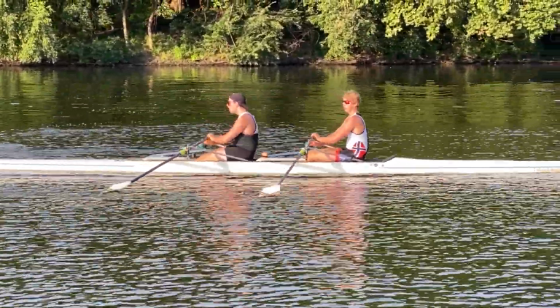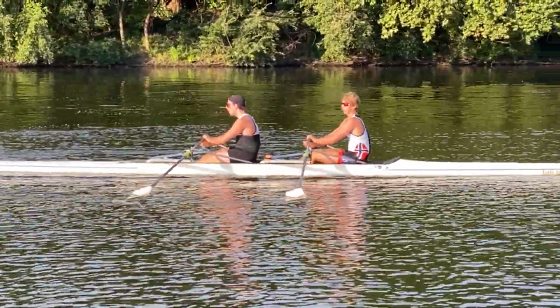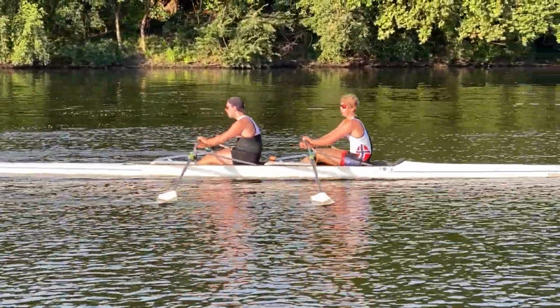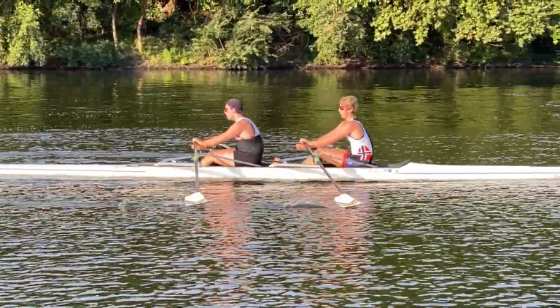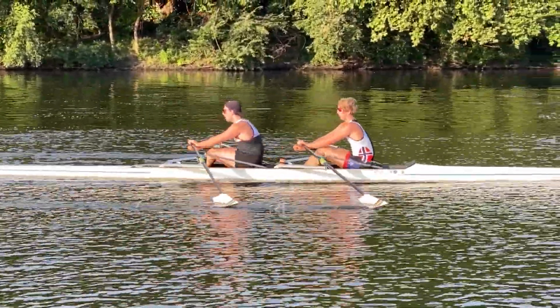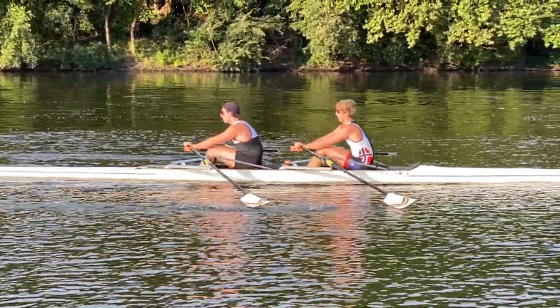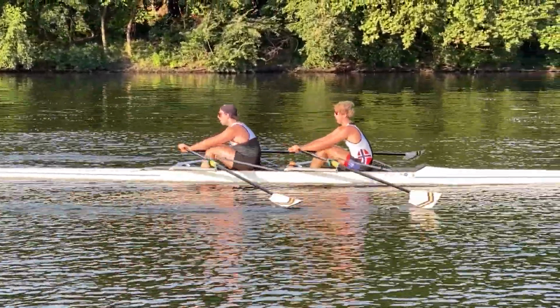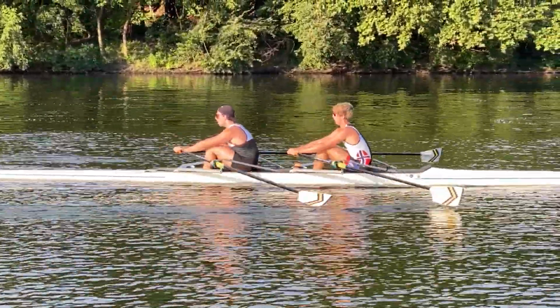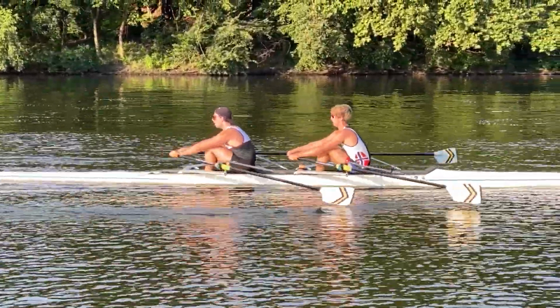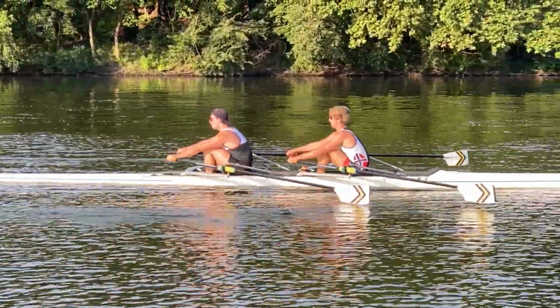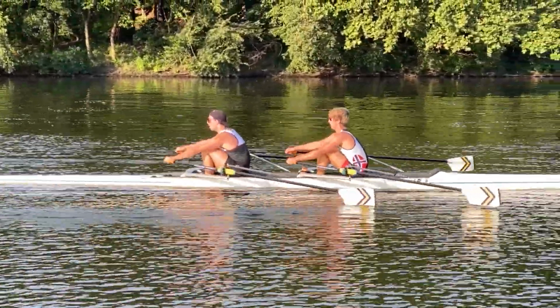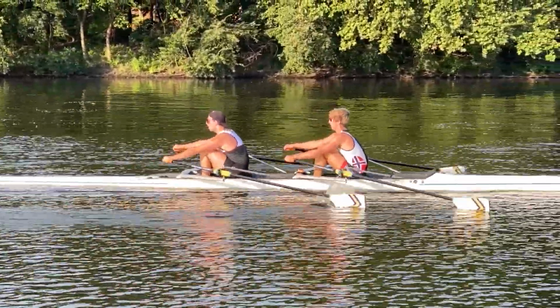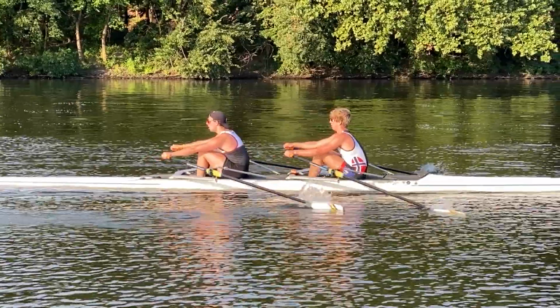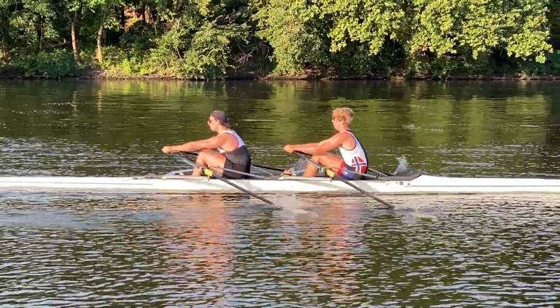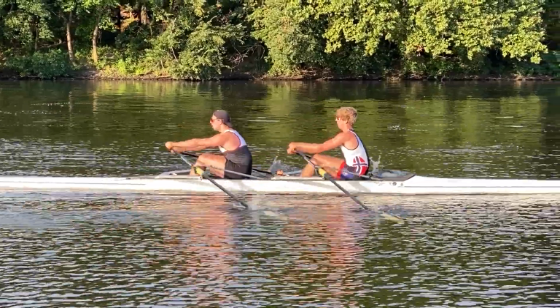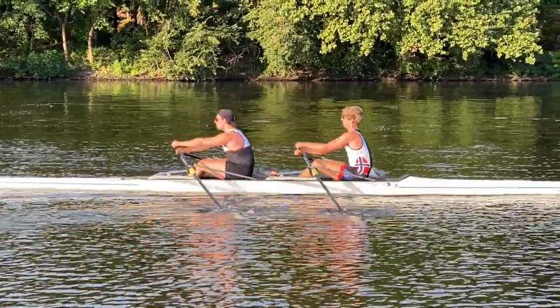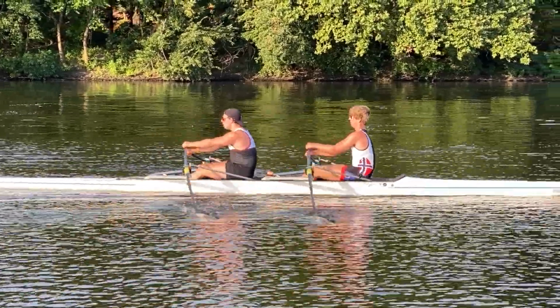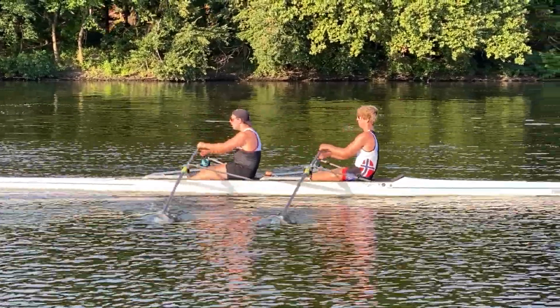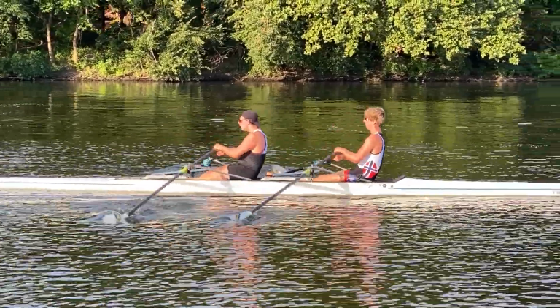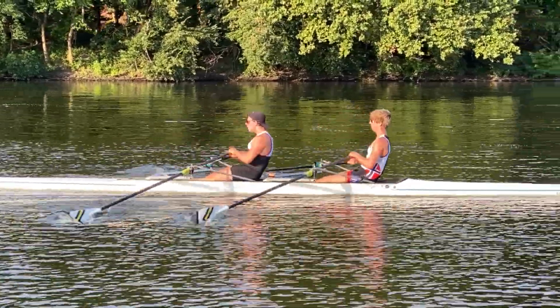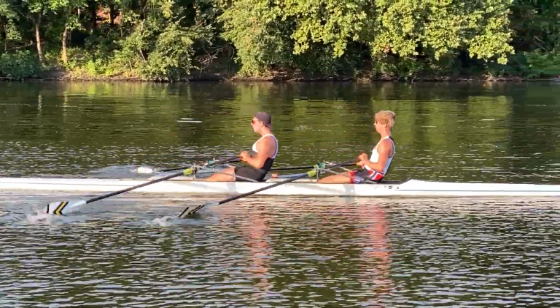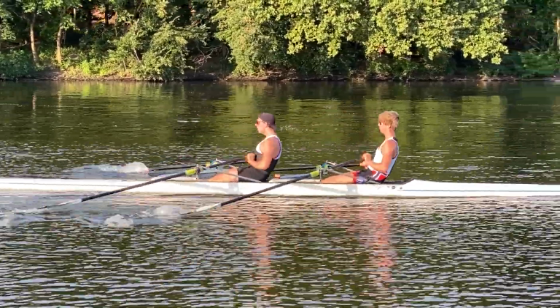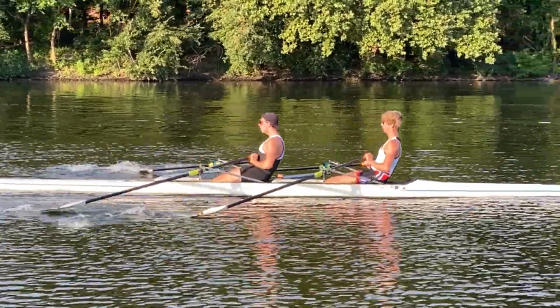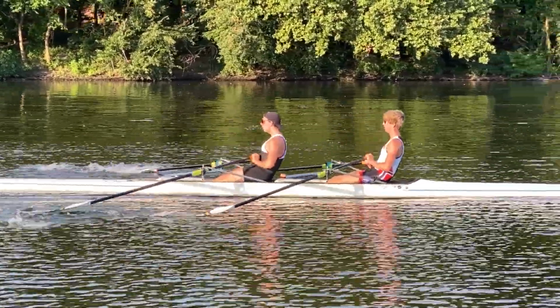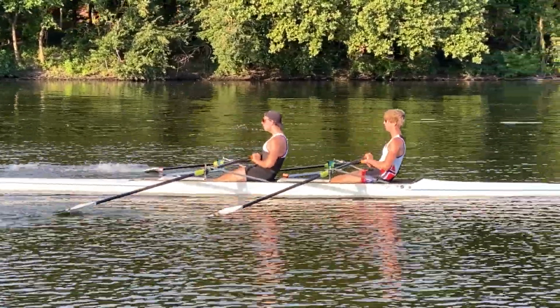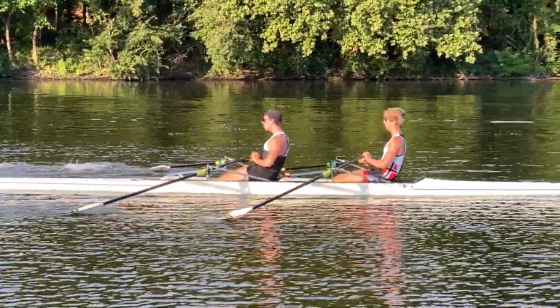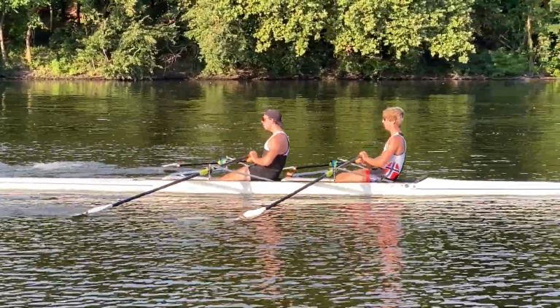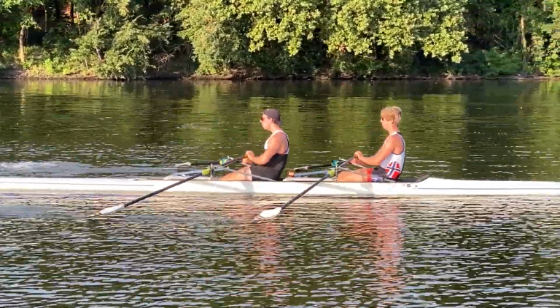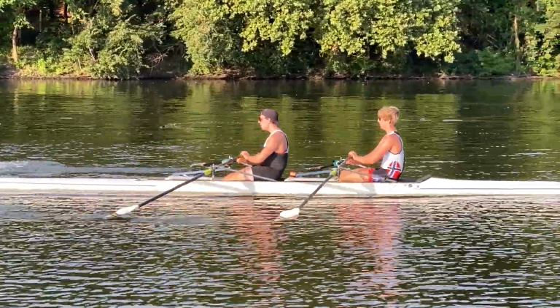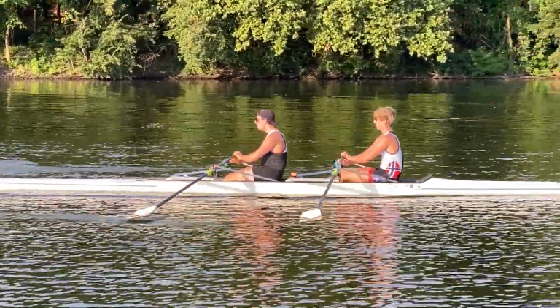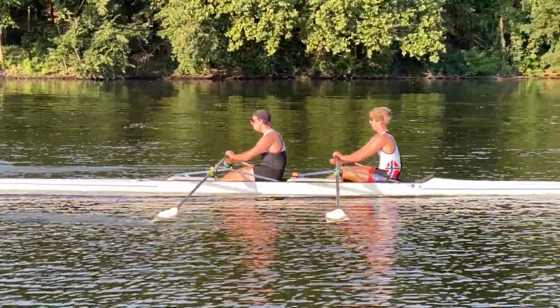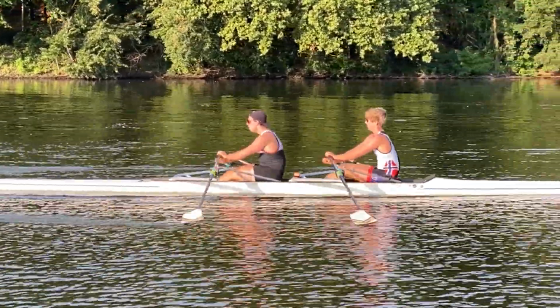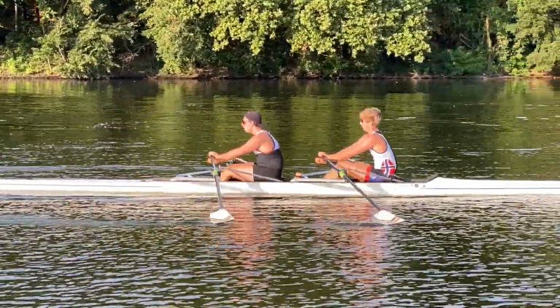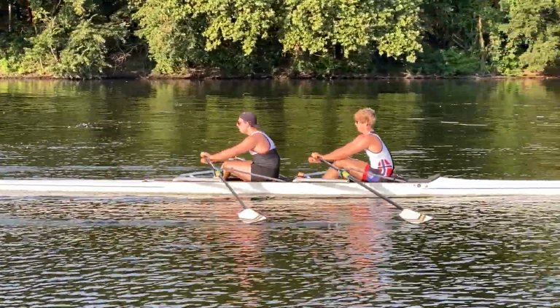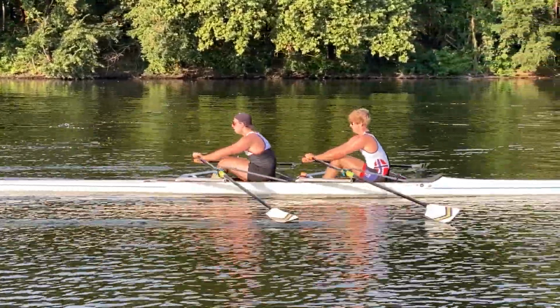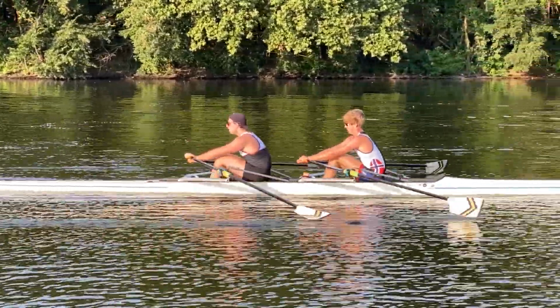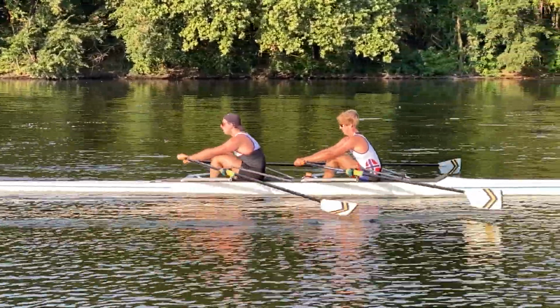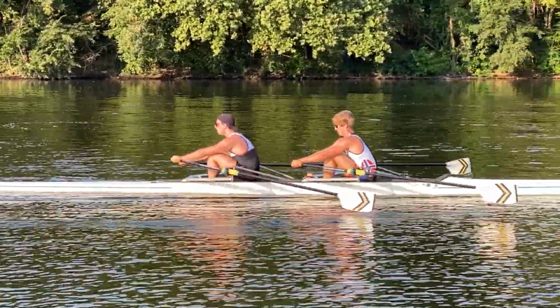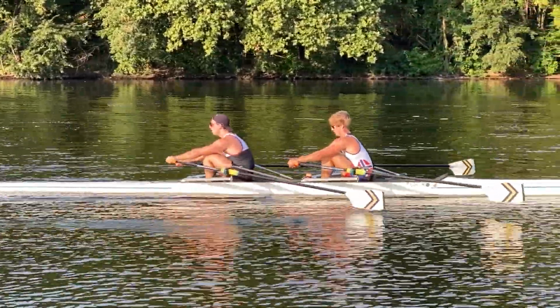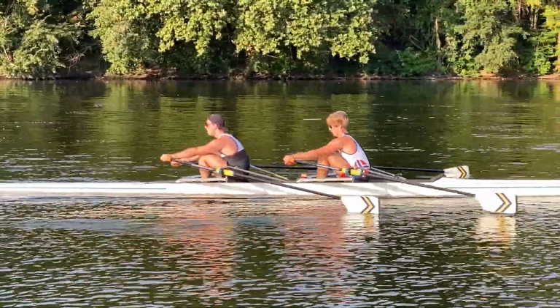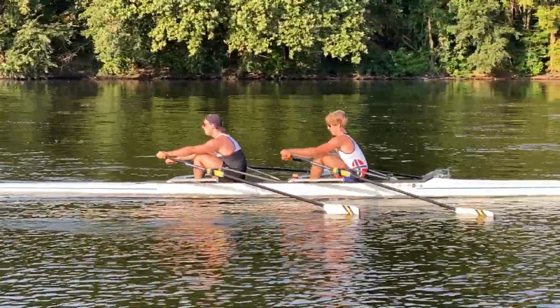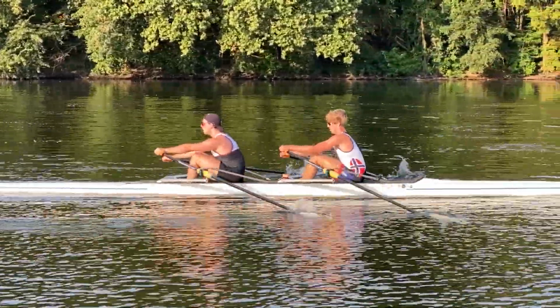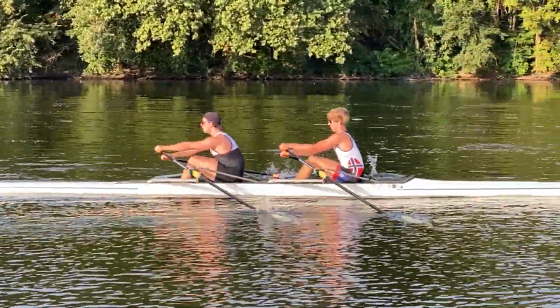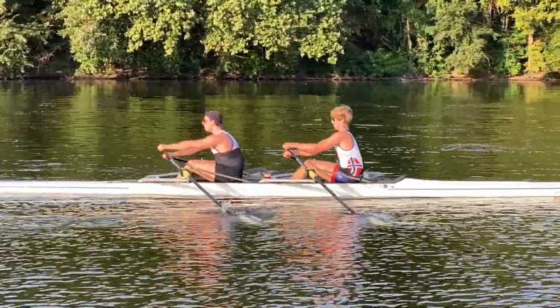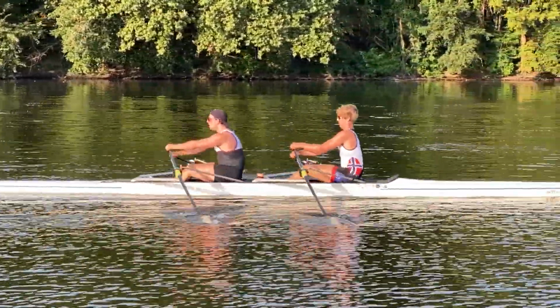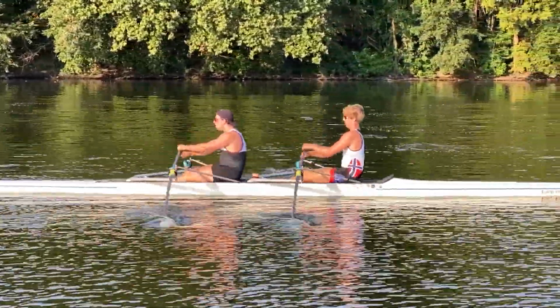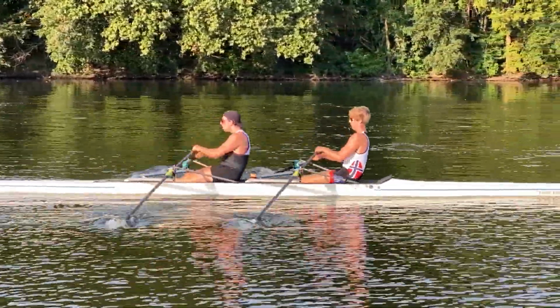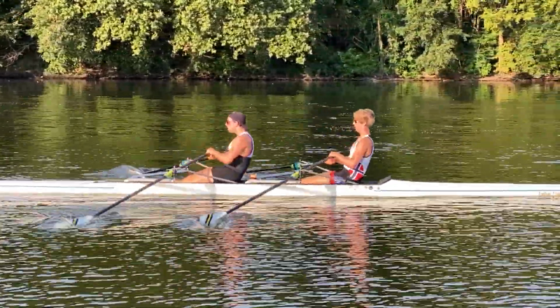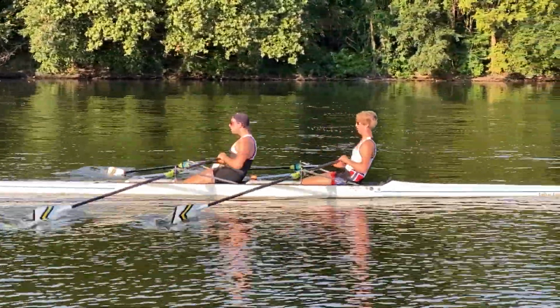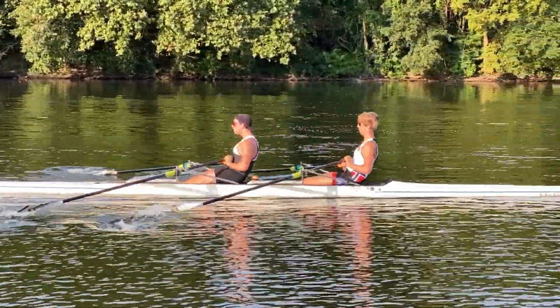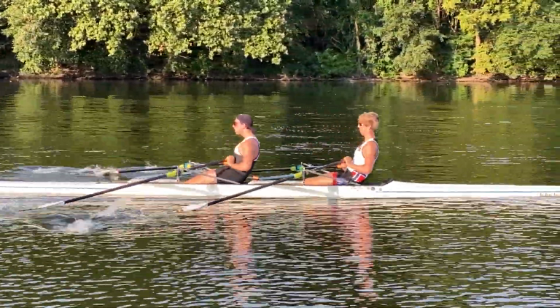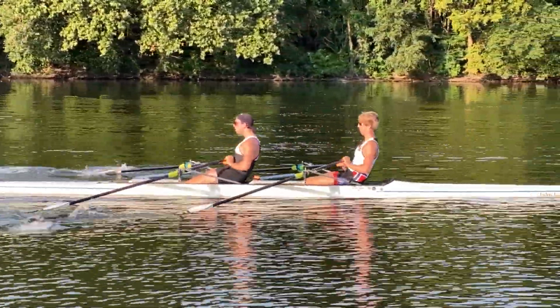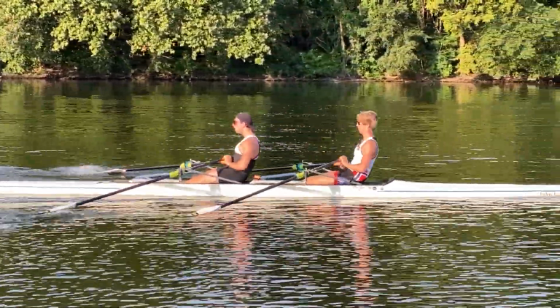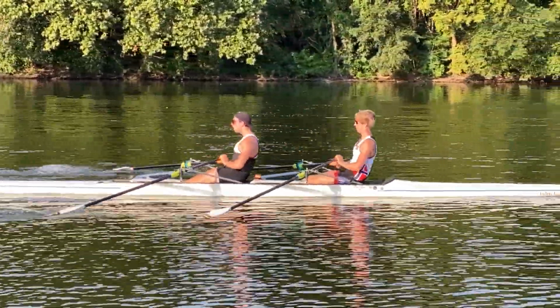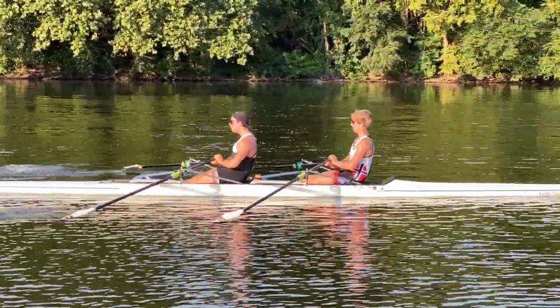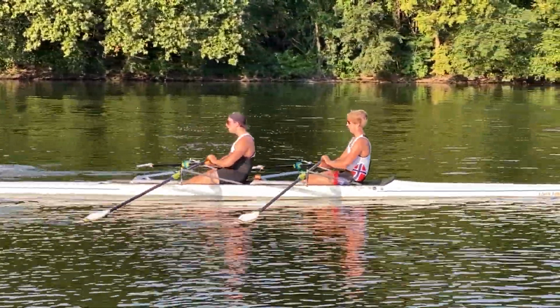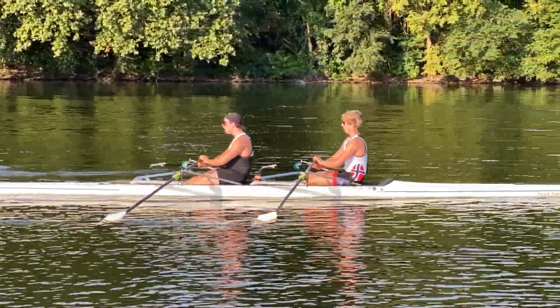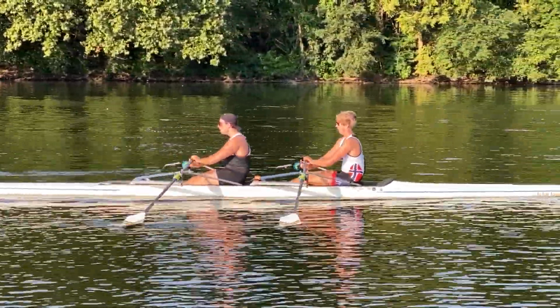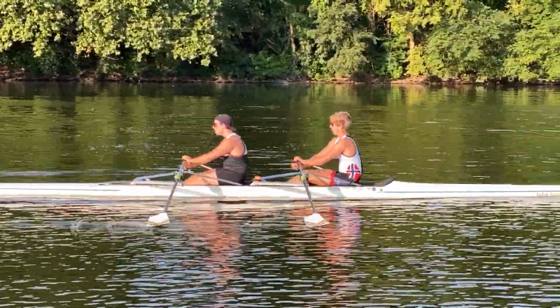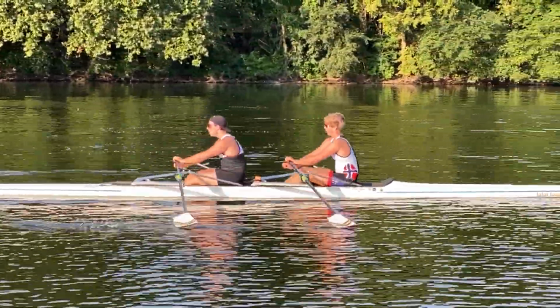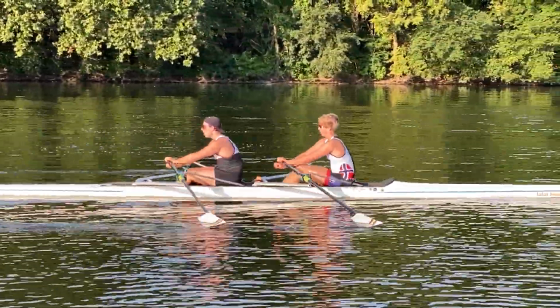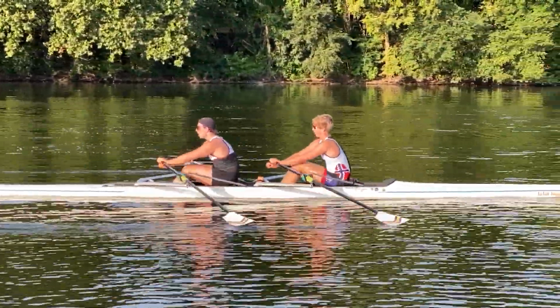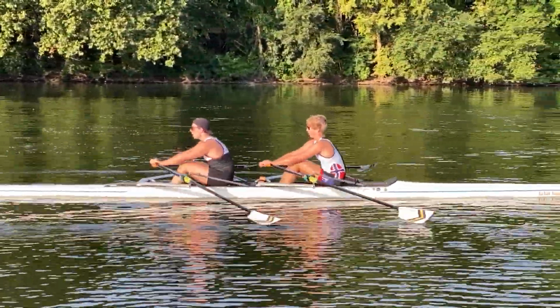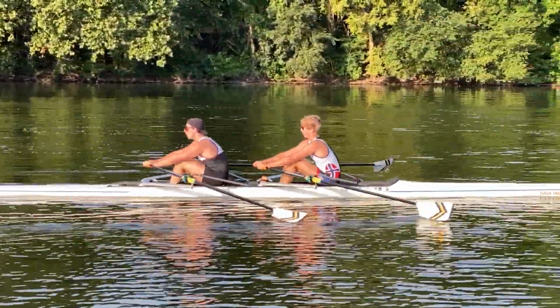All right, now with the hands away, let's go up another two beats on Ian's call — that's just going to be pushing the hands out a little quicker. That's it.